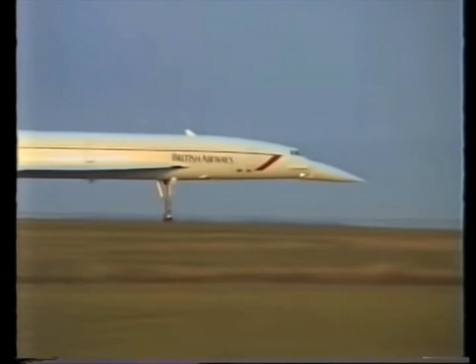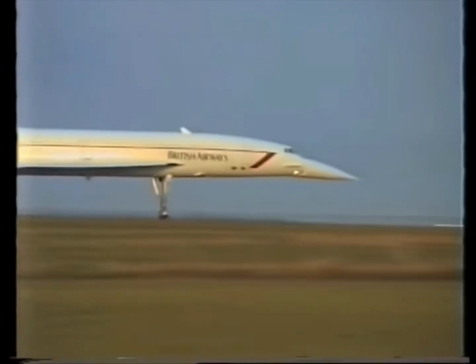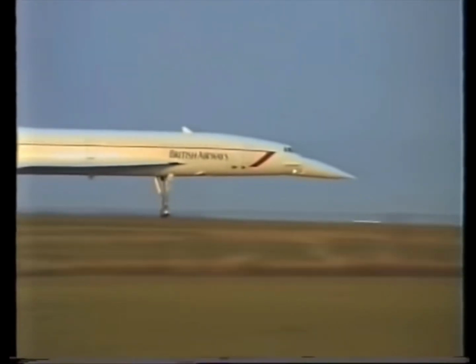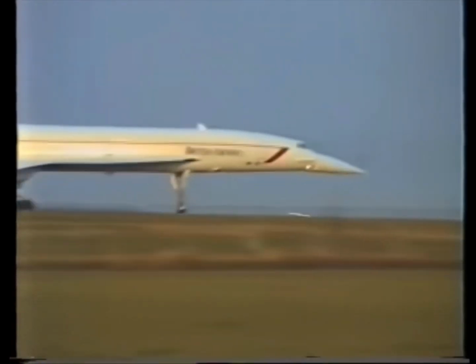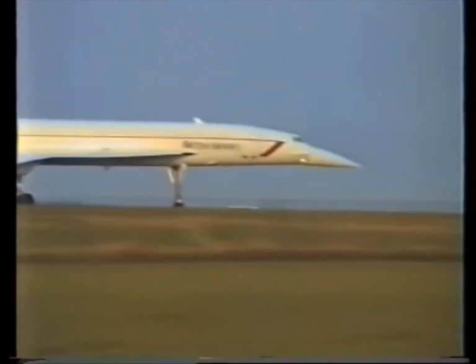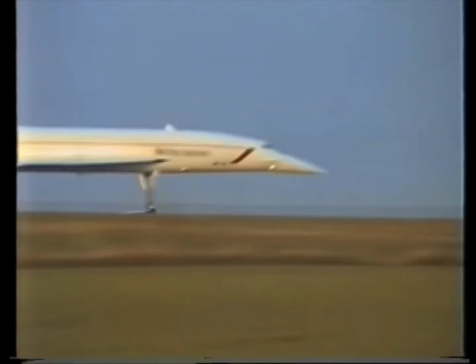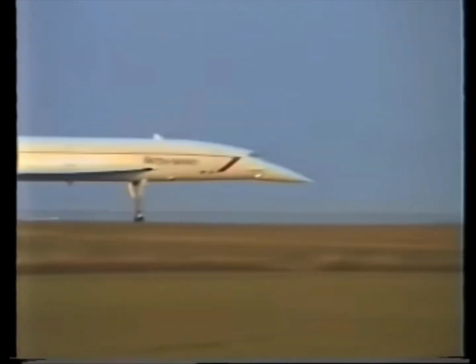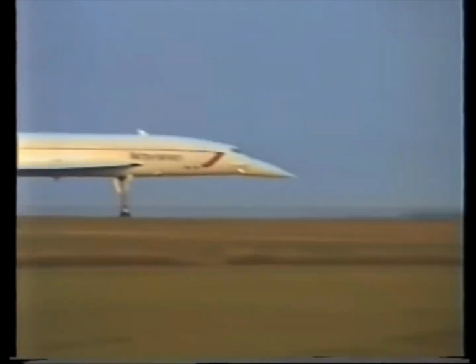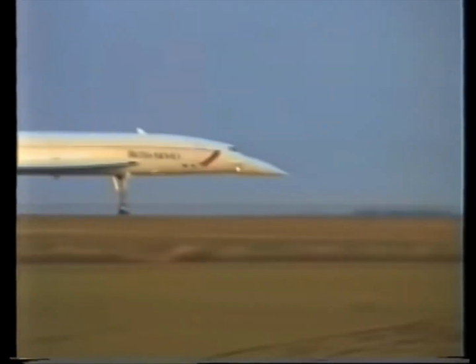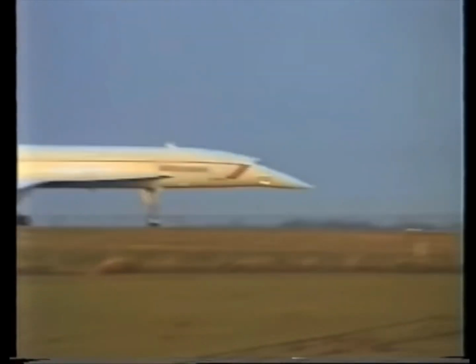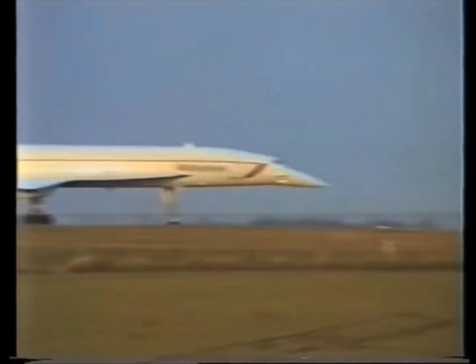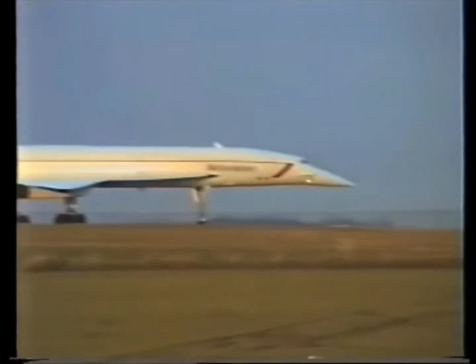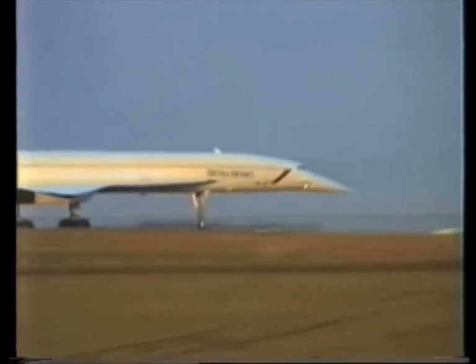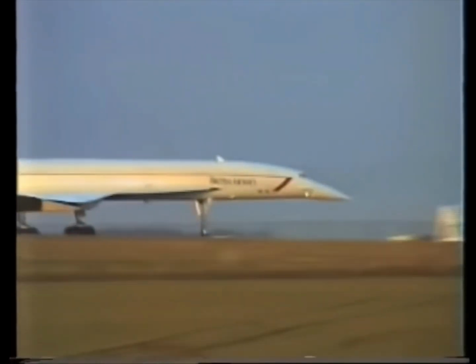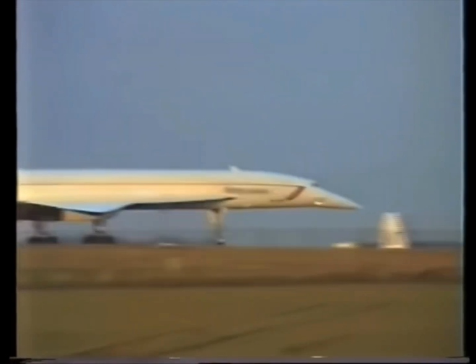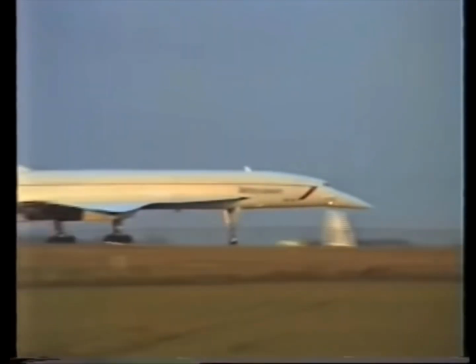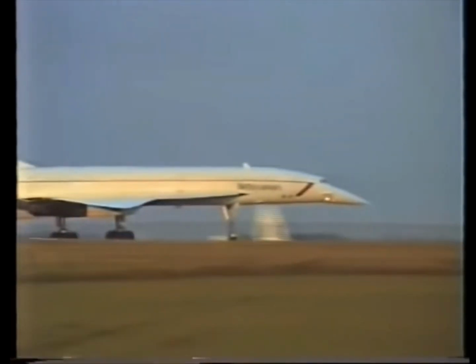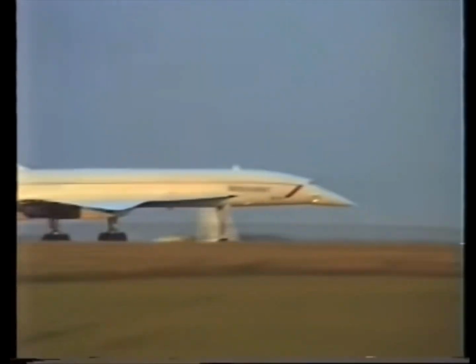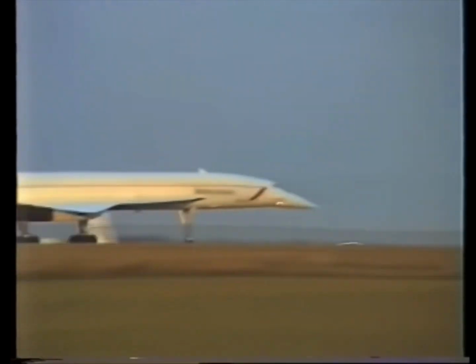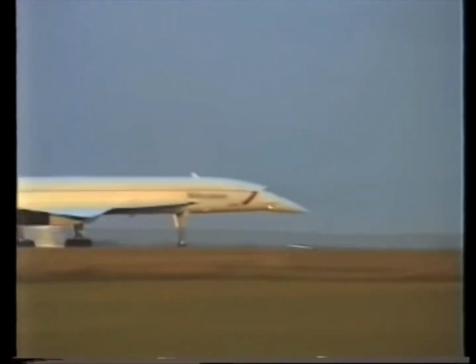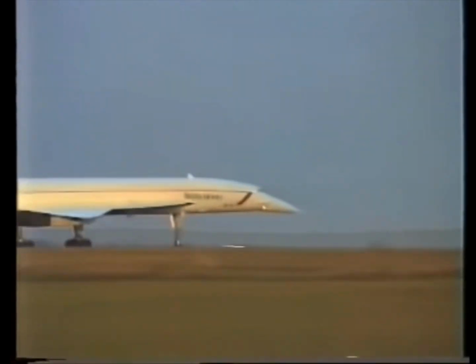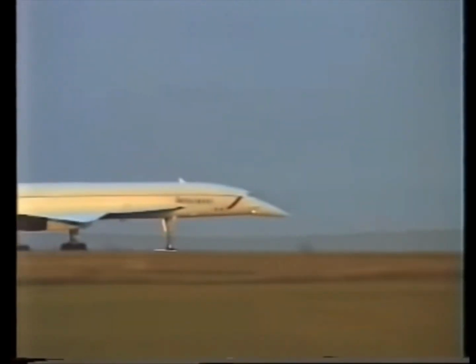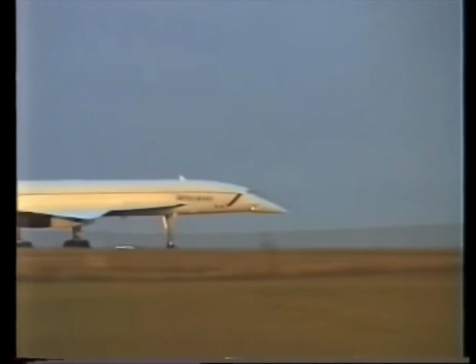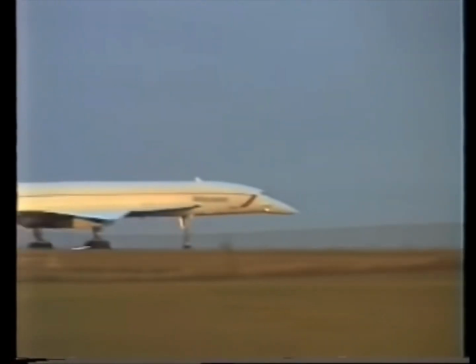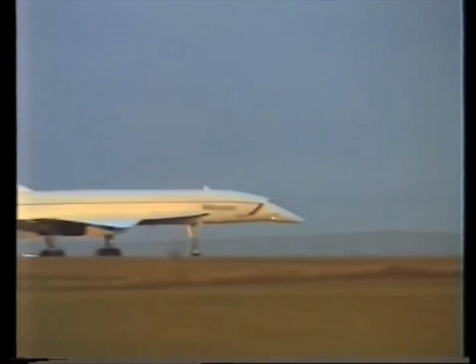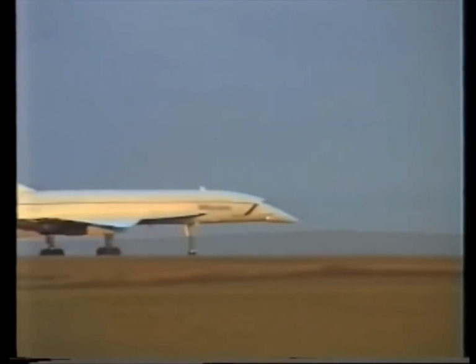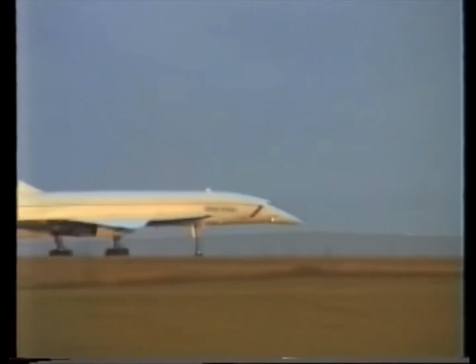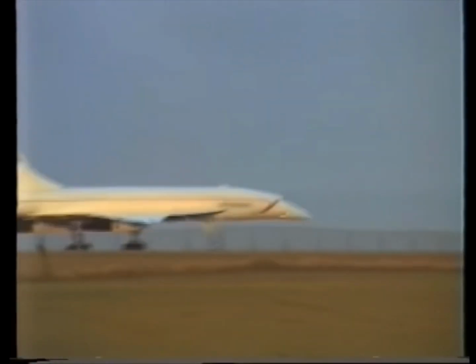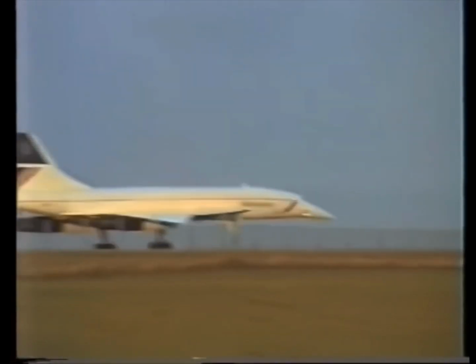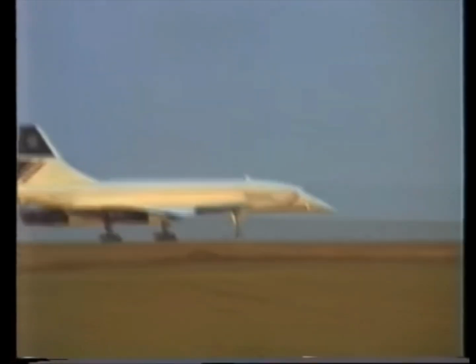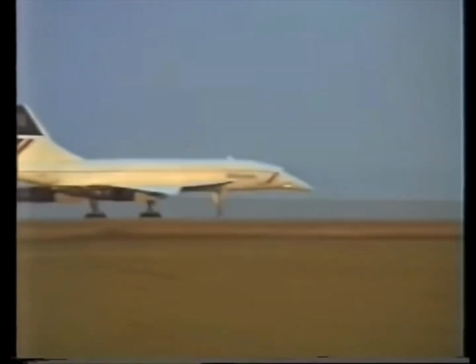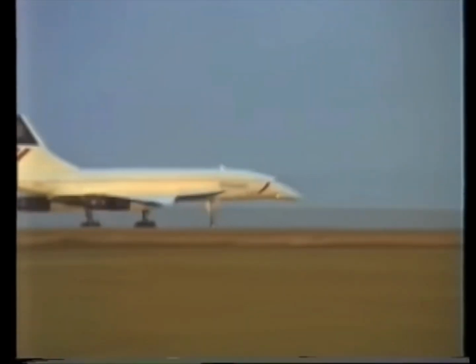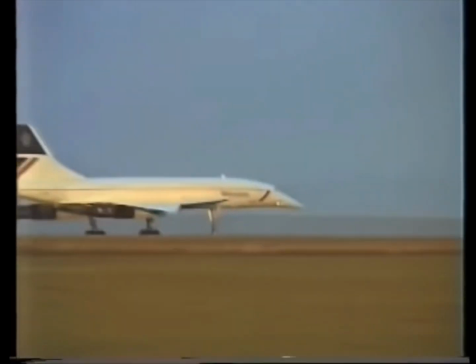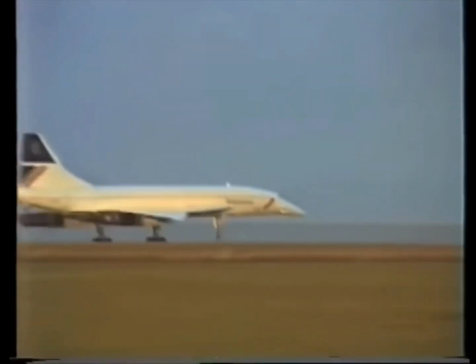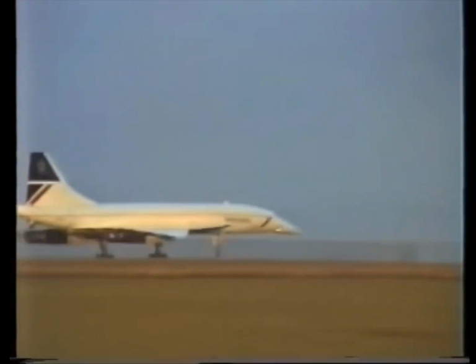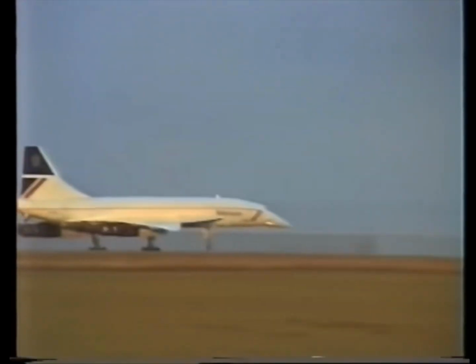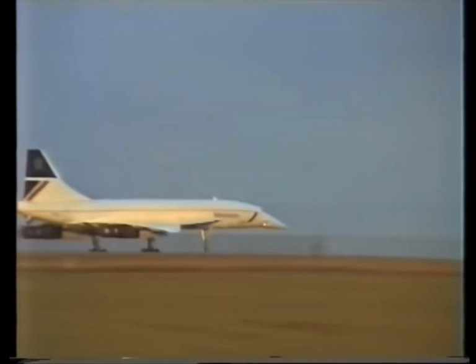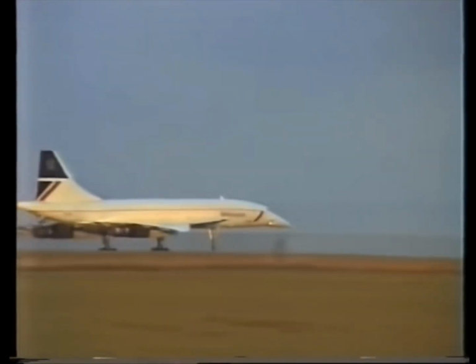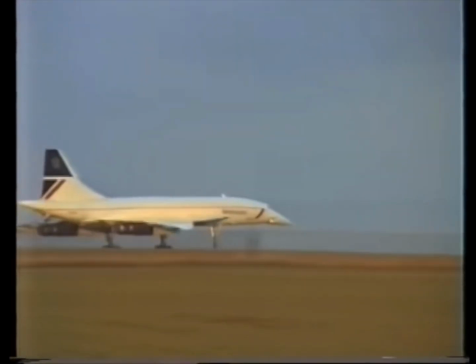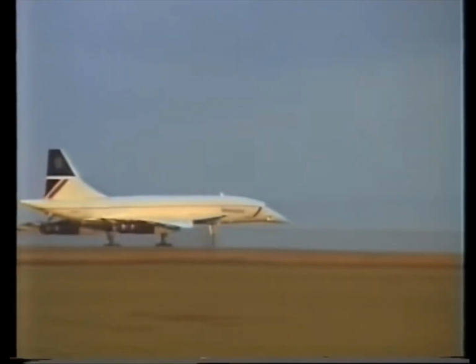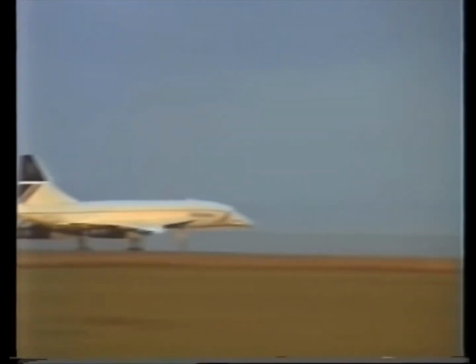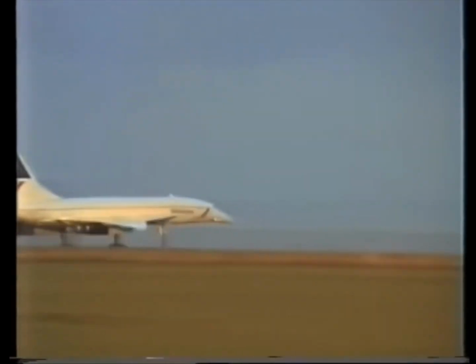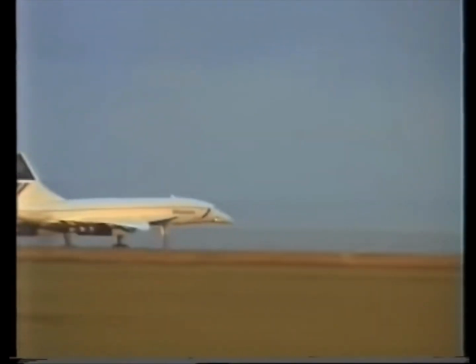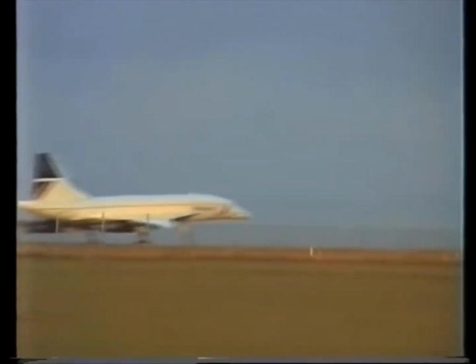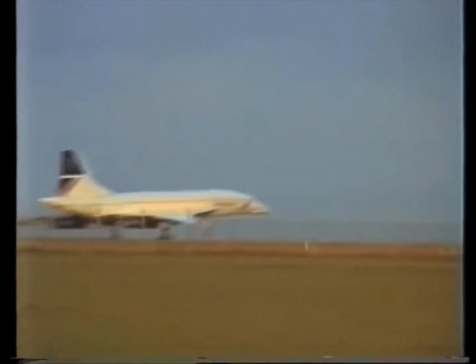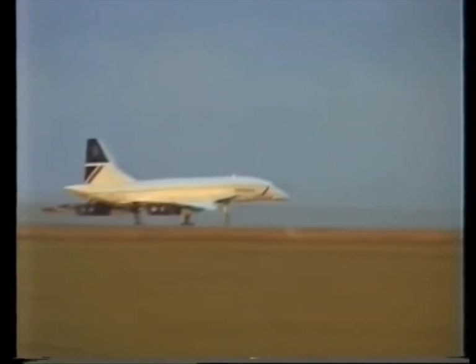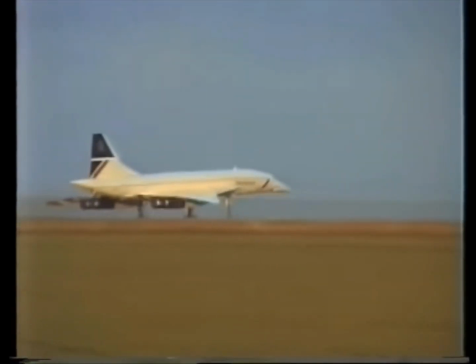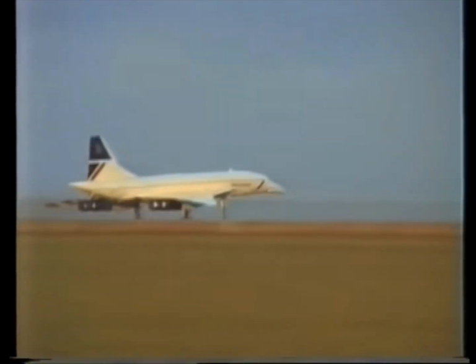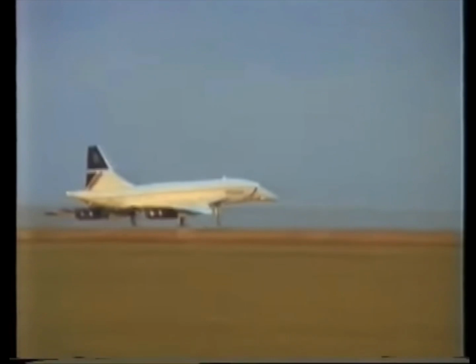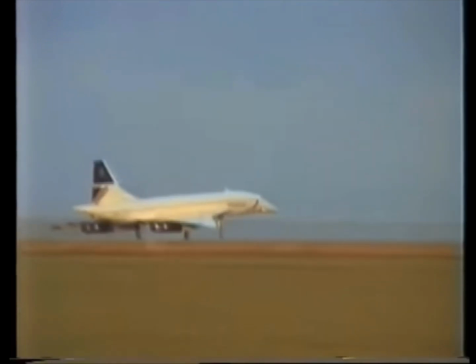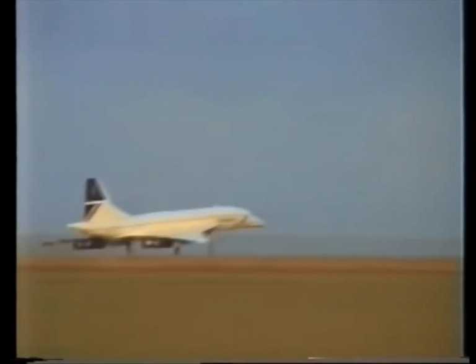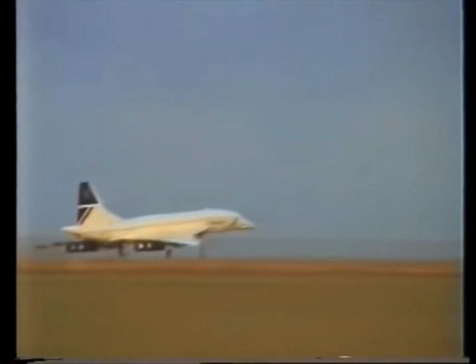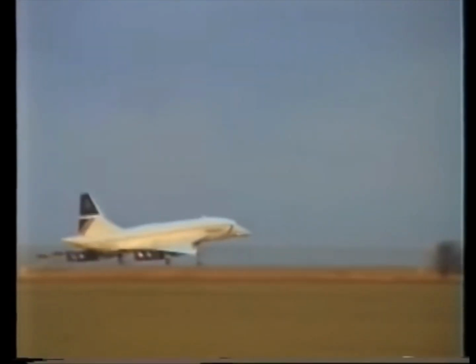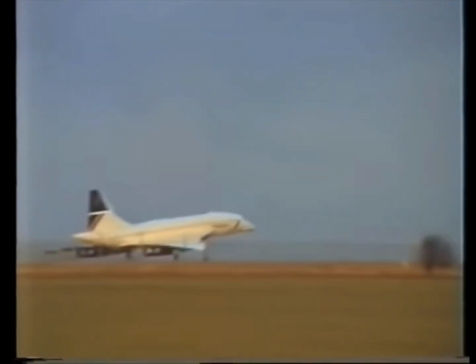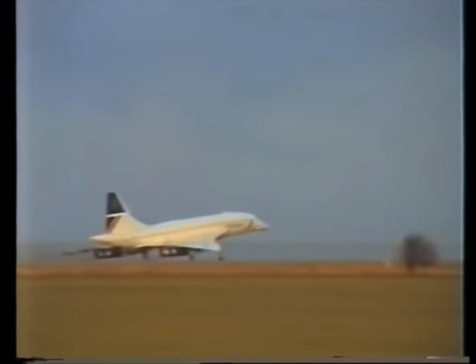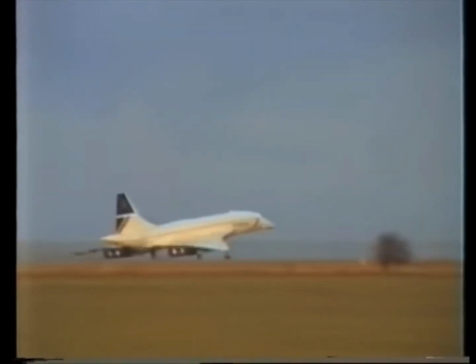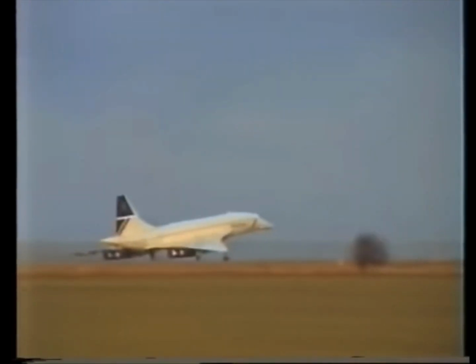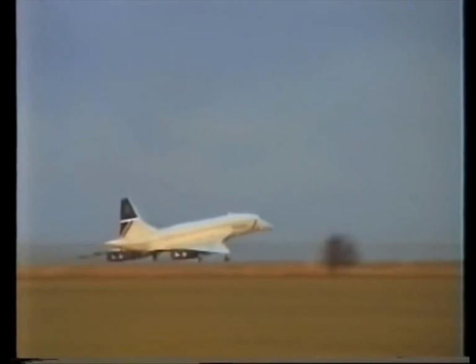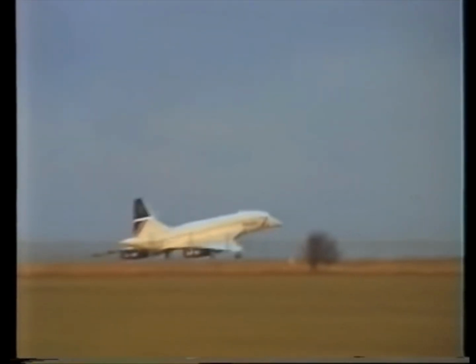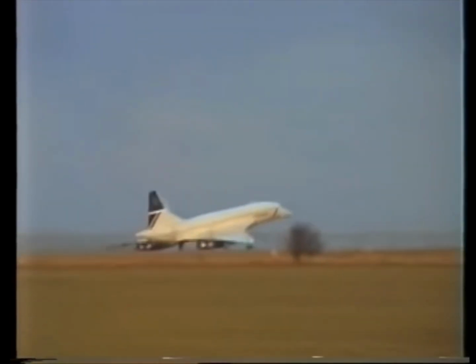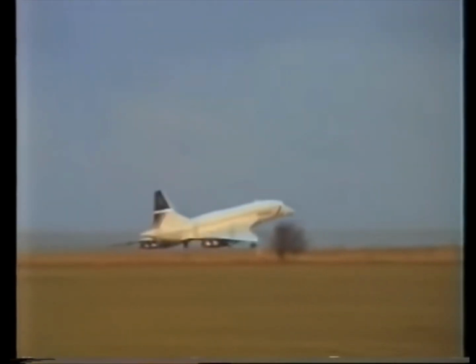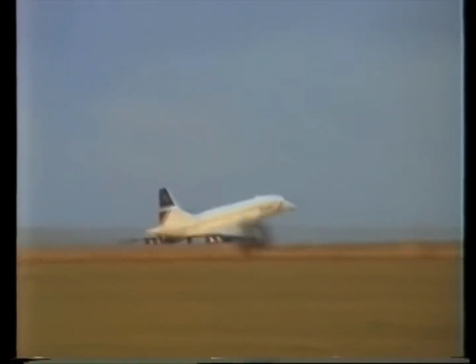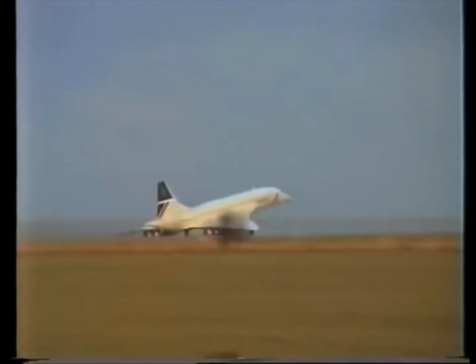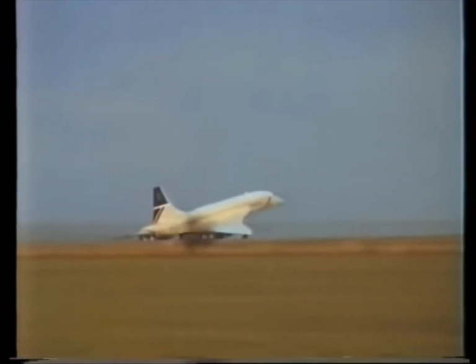This is Concorde, the beautiful engineering masterpiece of Britain and France.